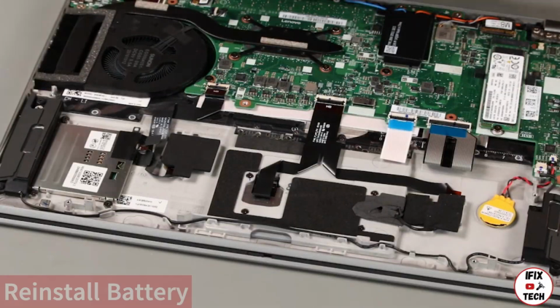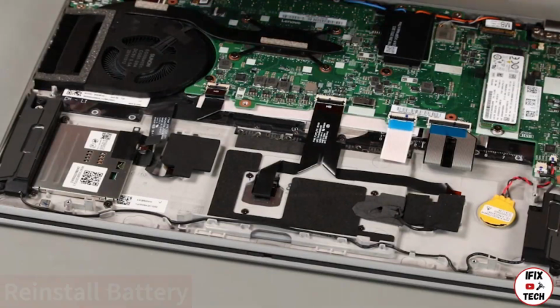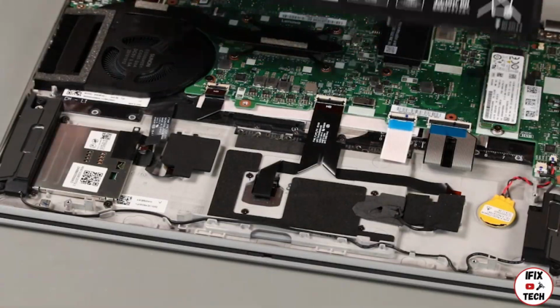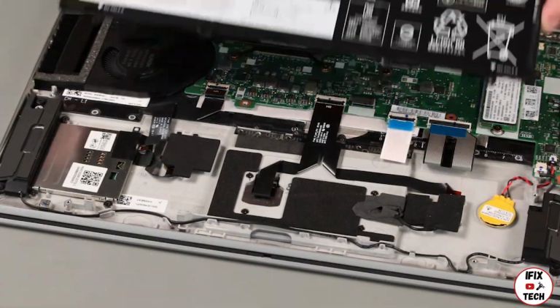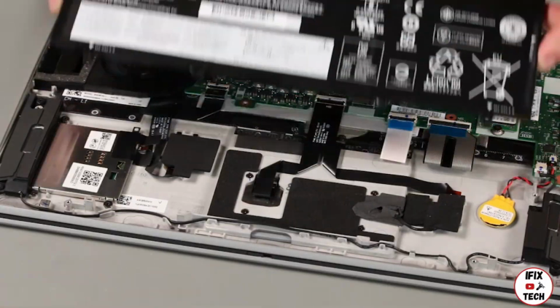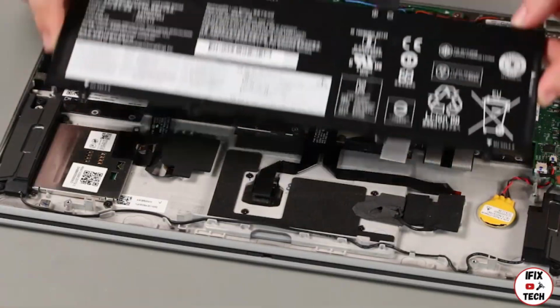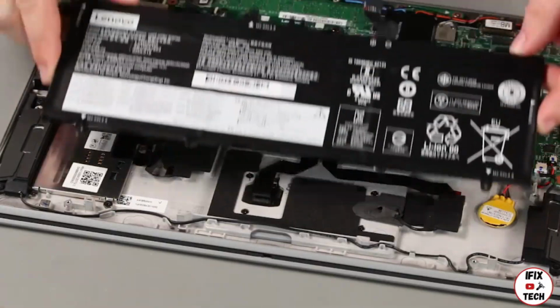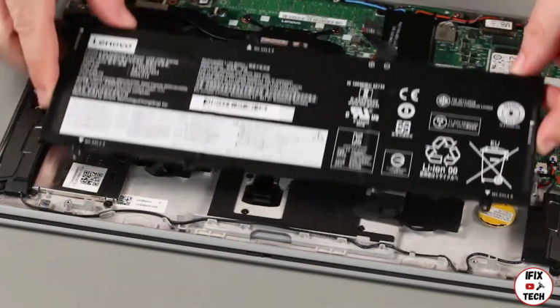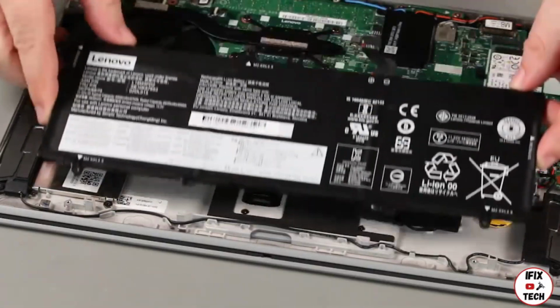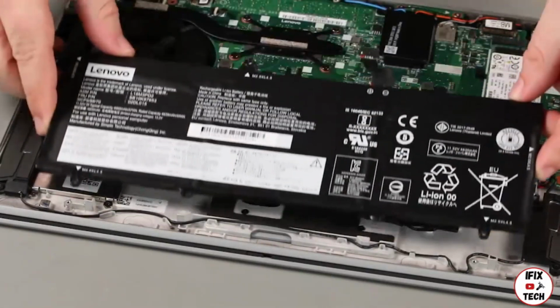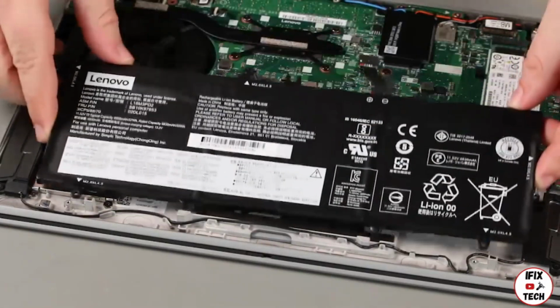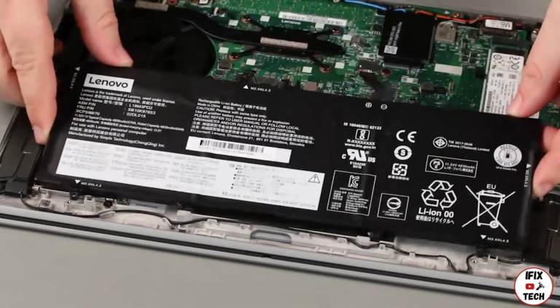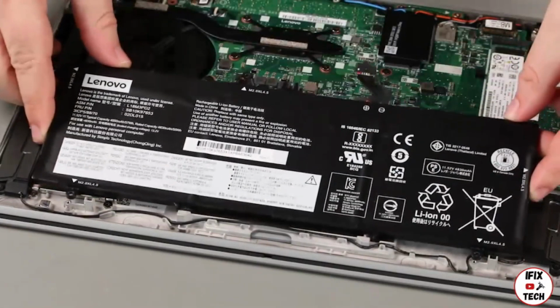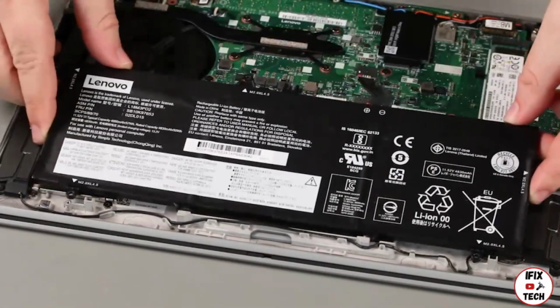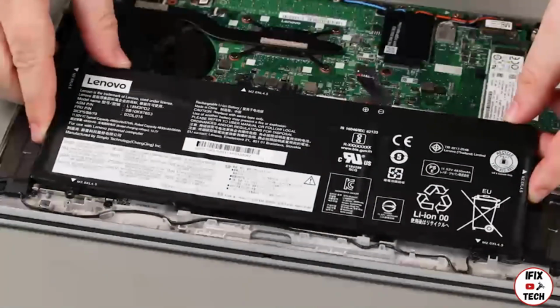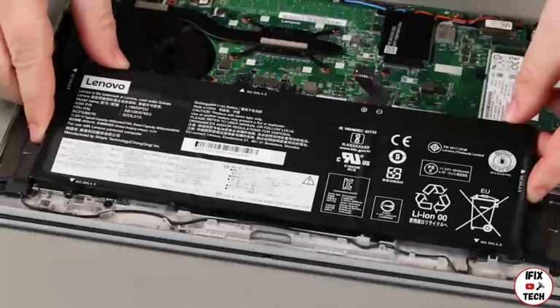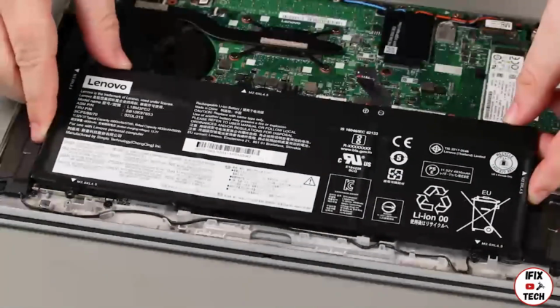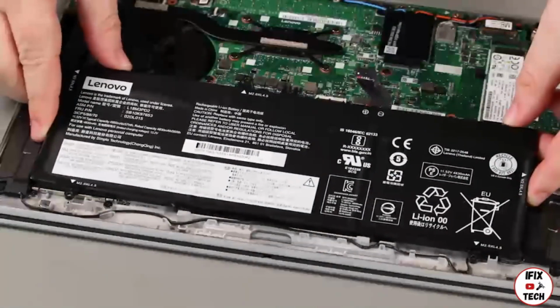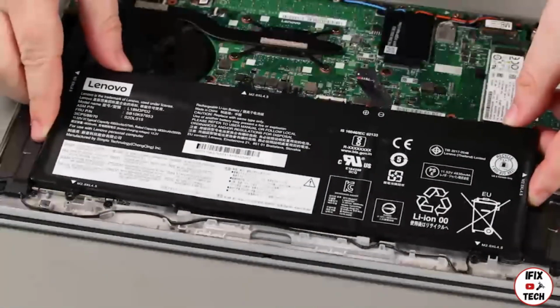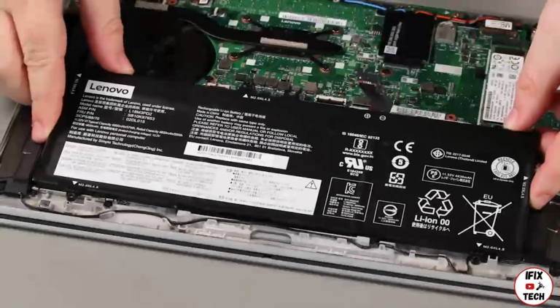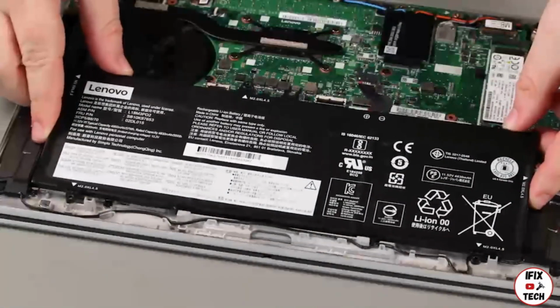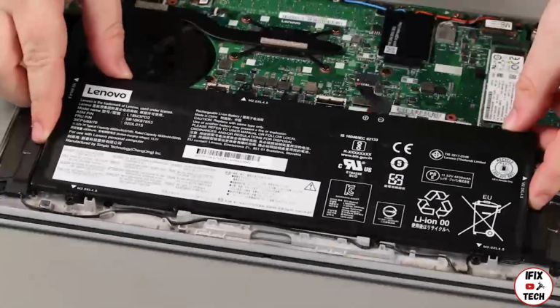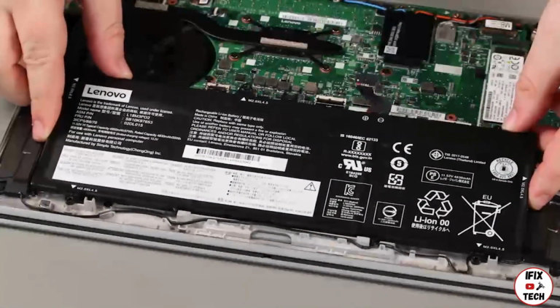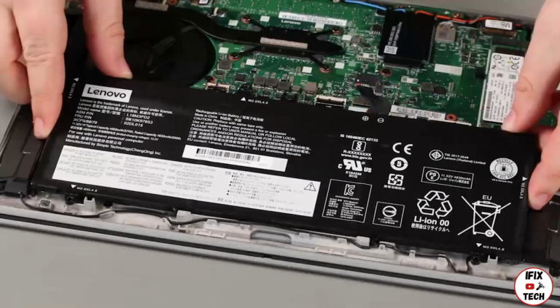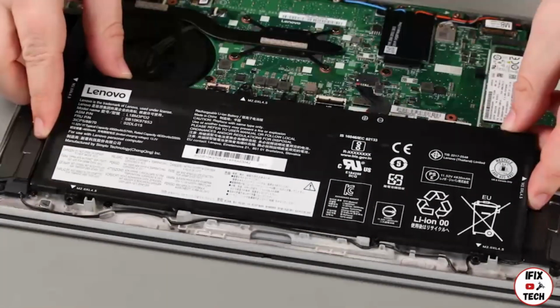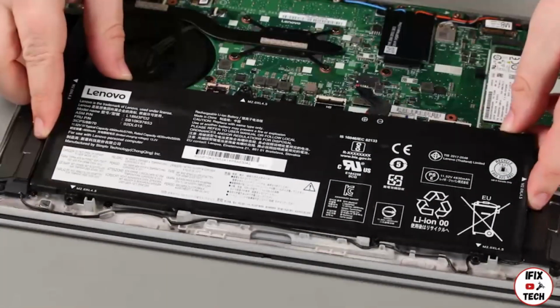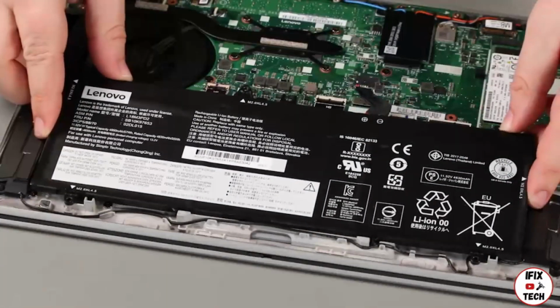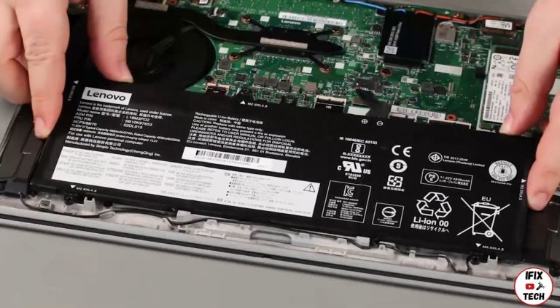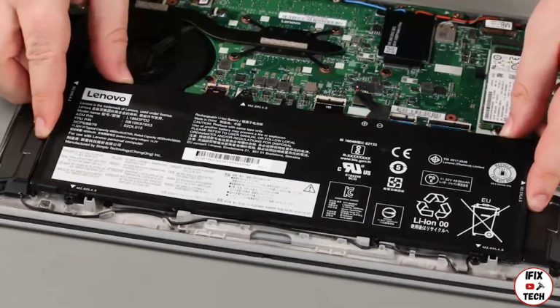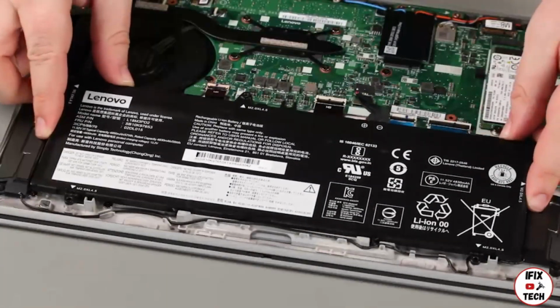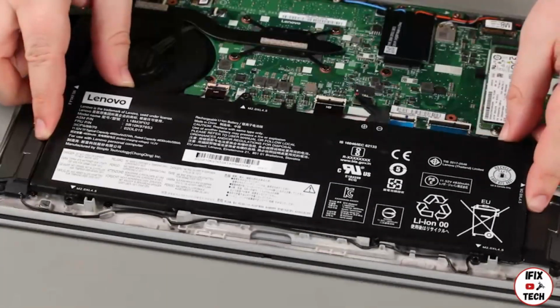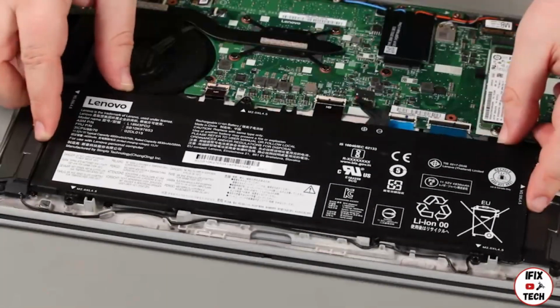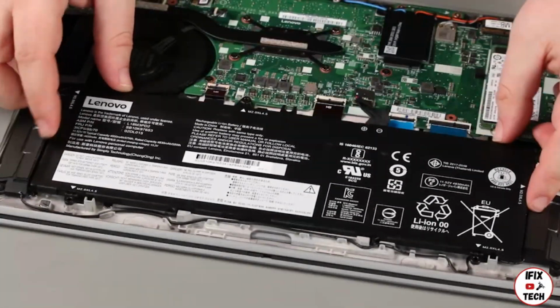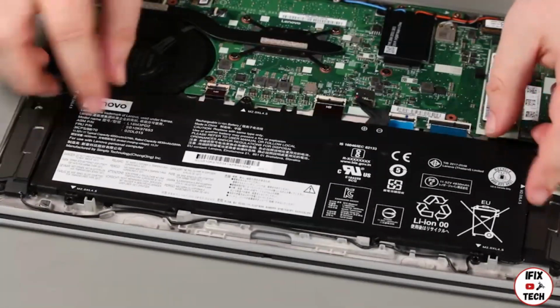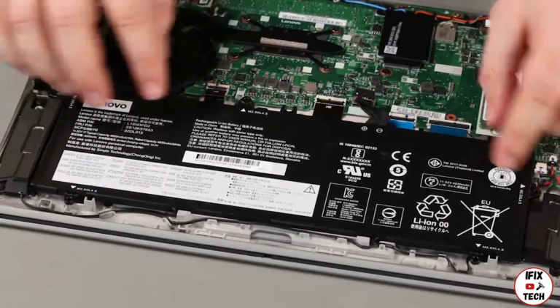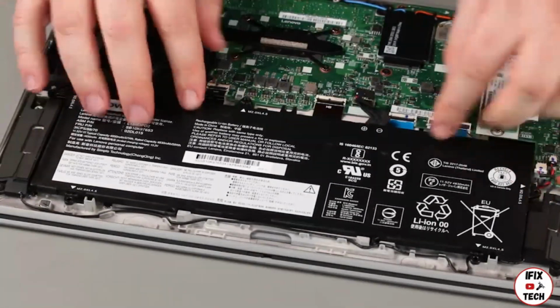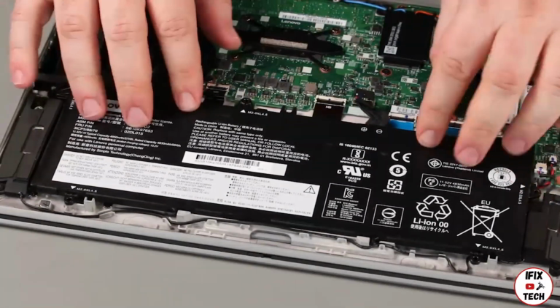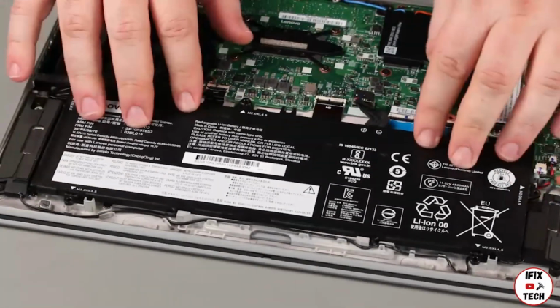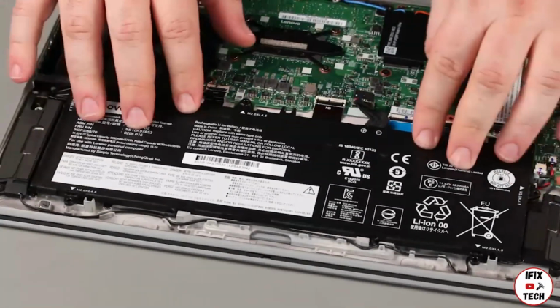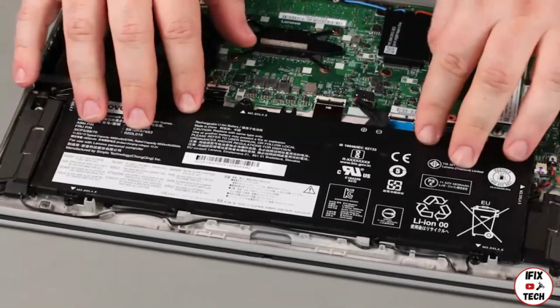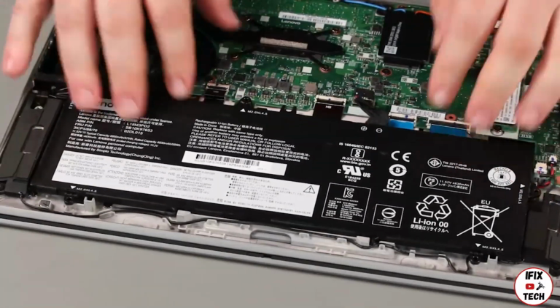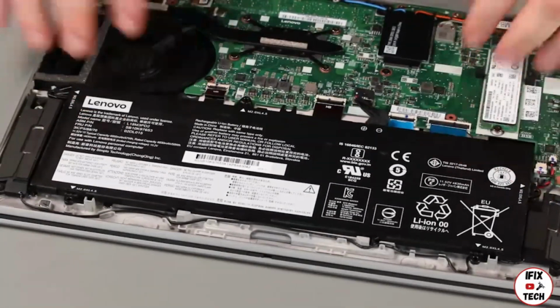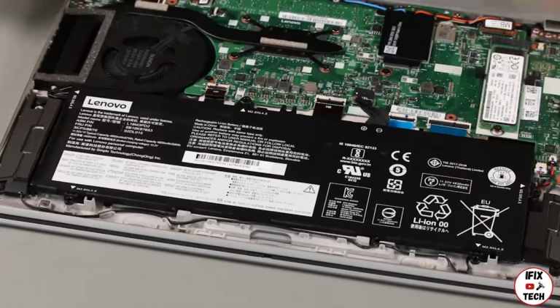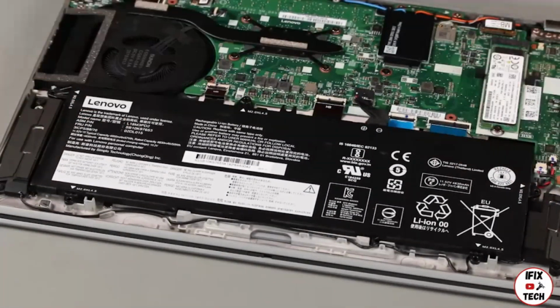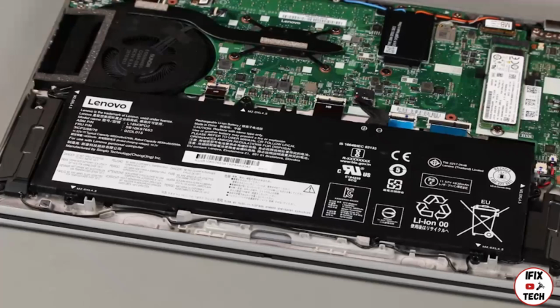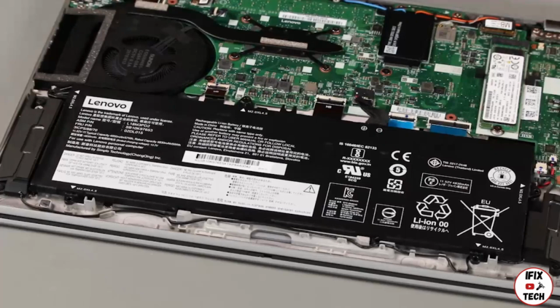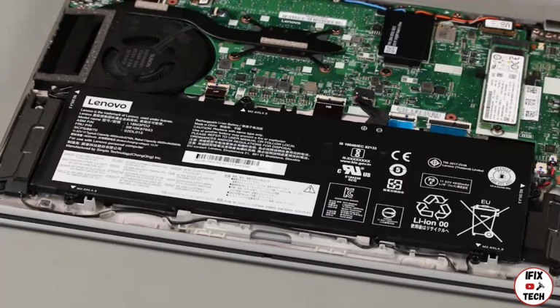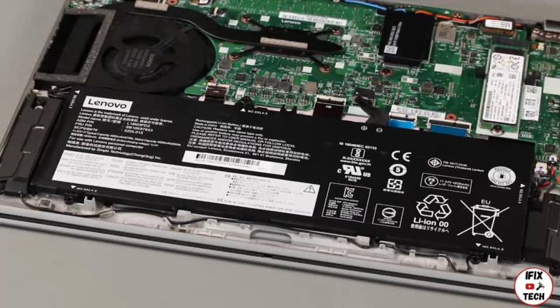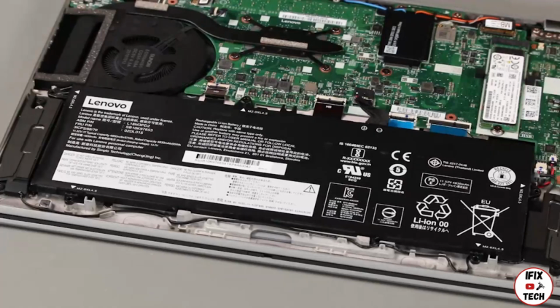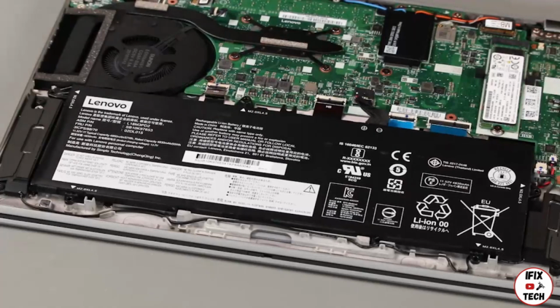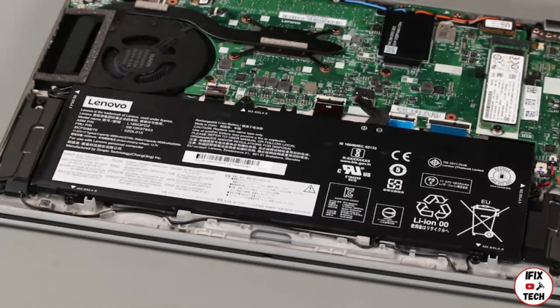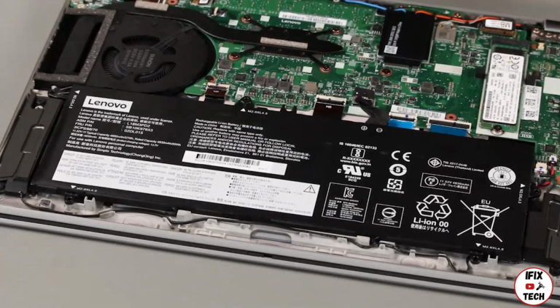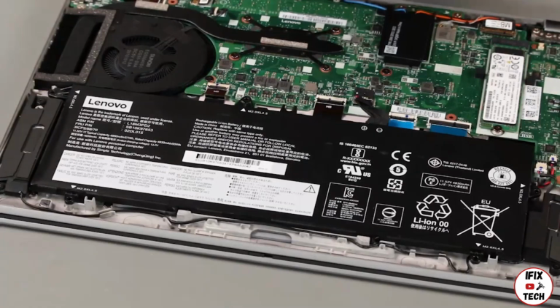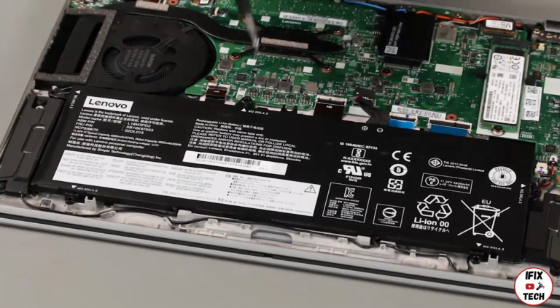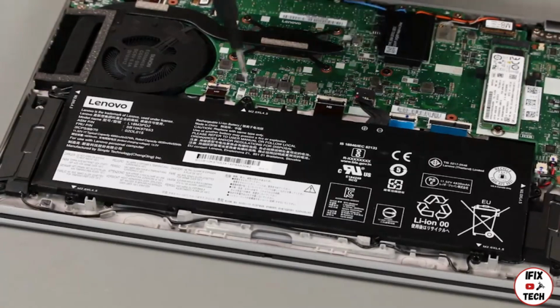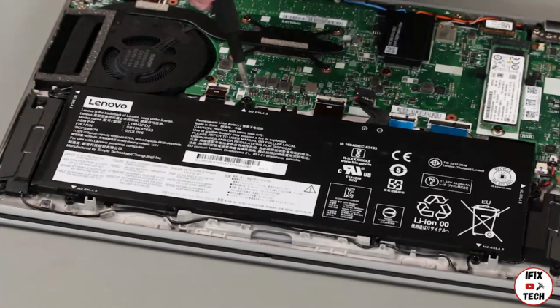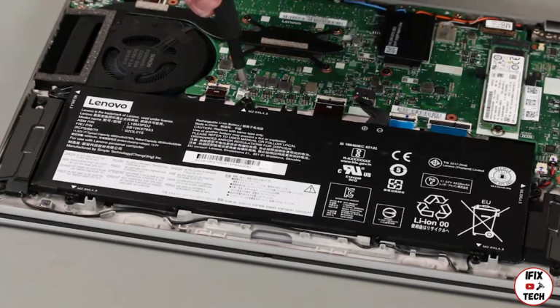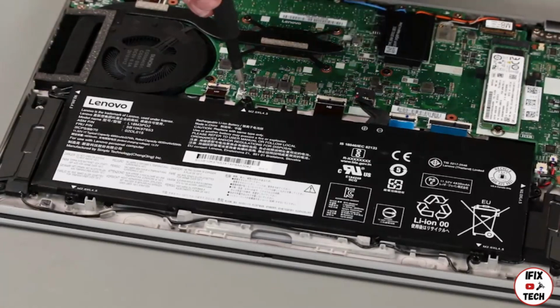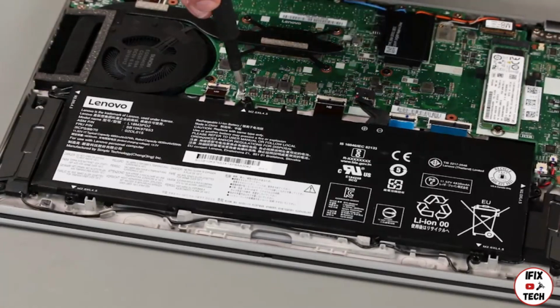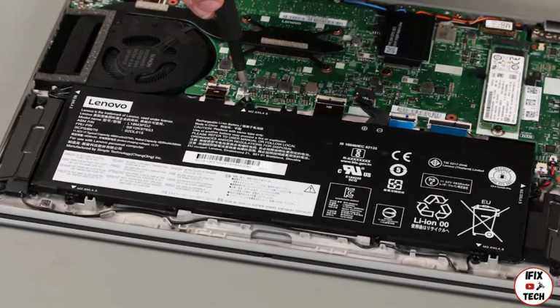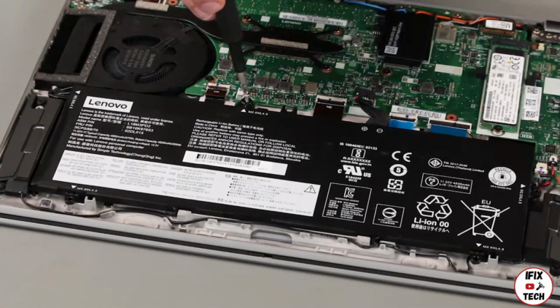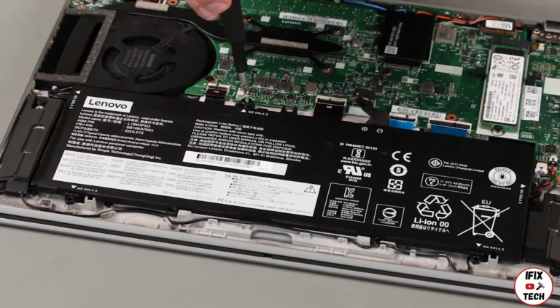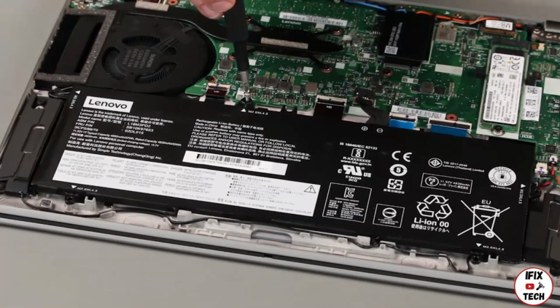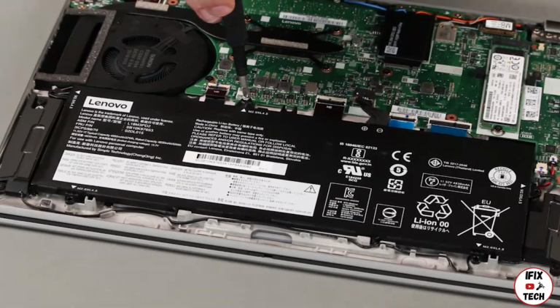Place the battery into the system. Install five screws.